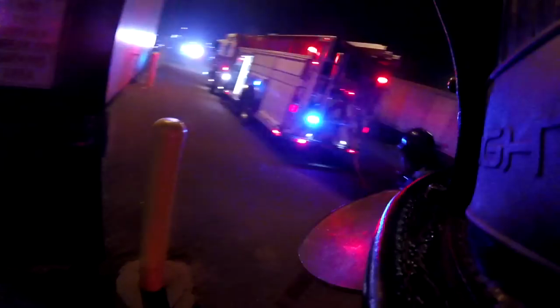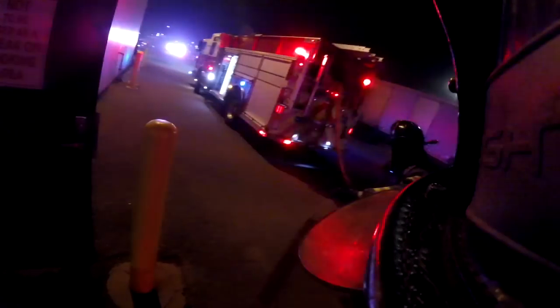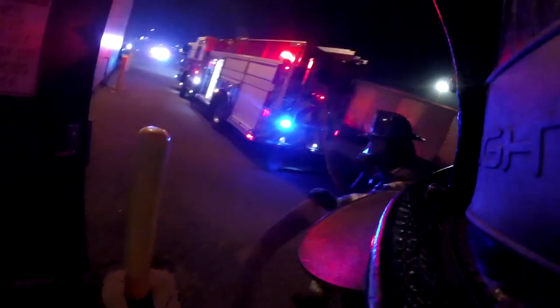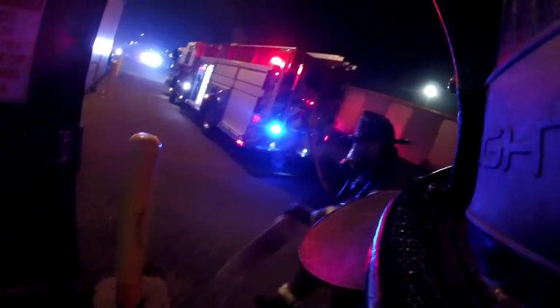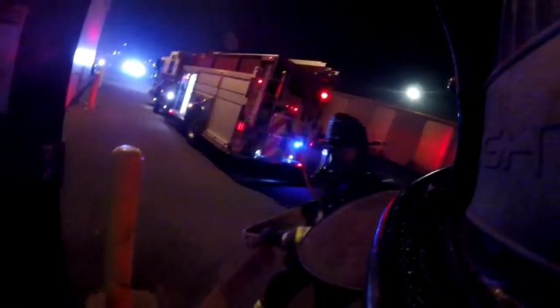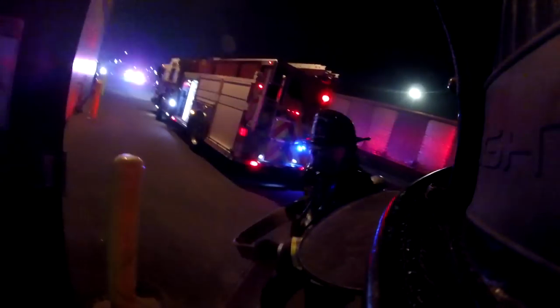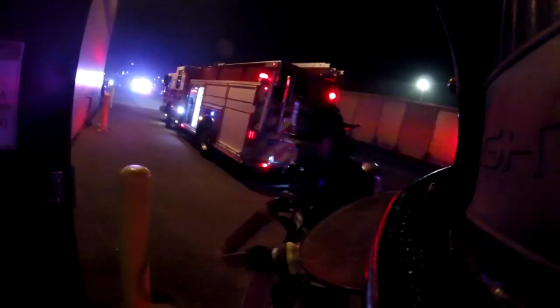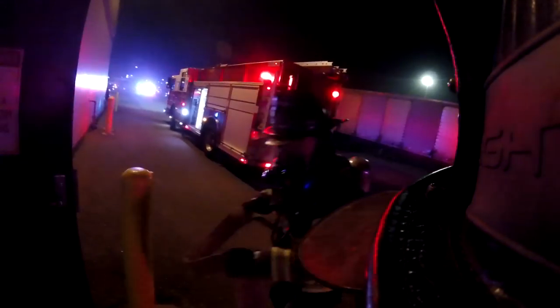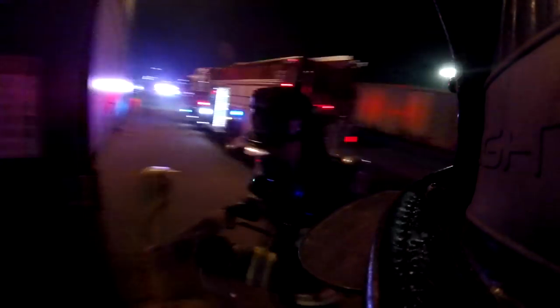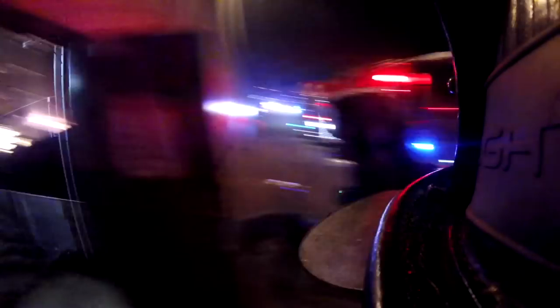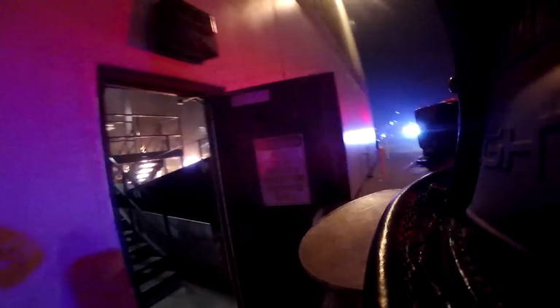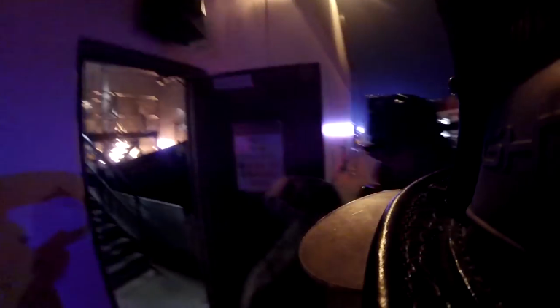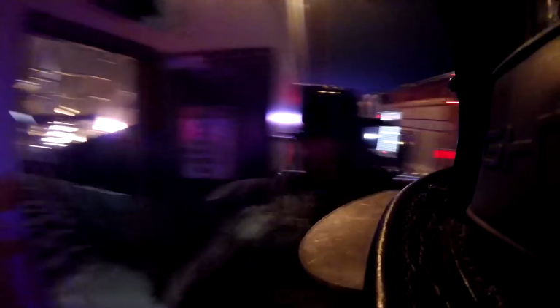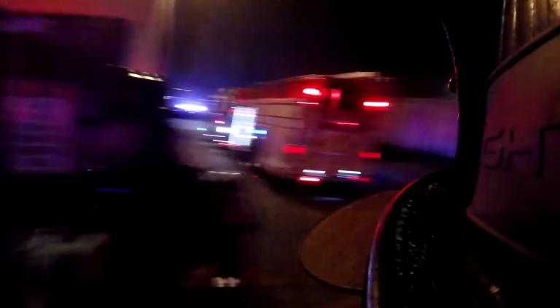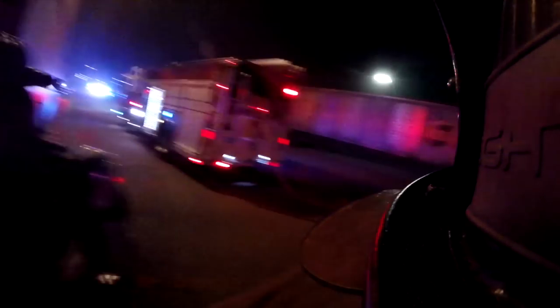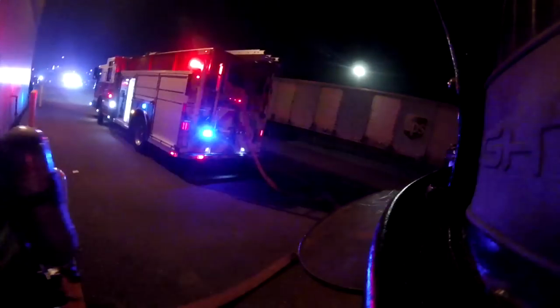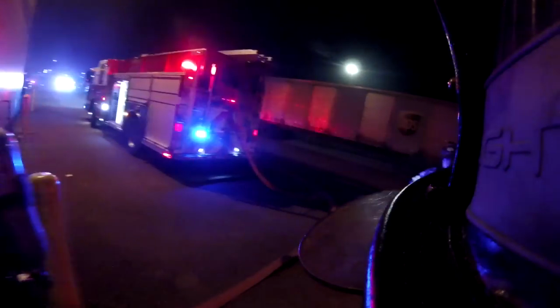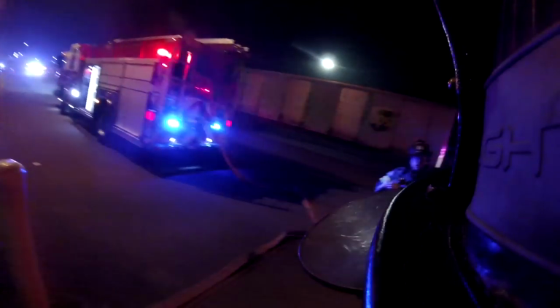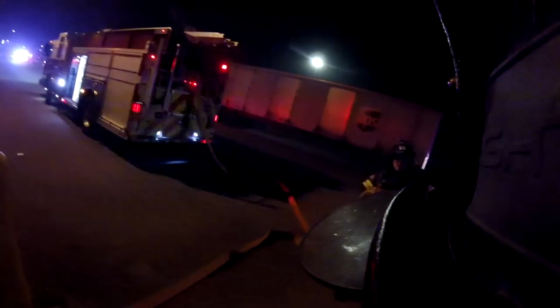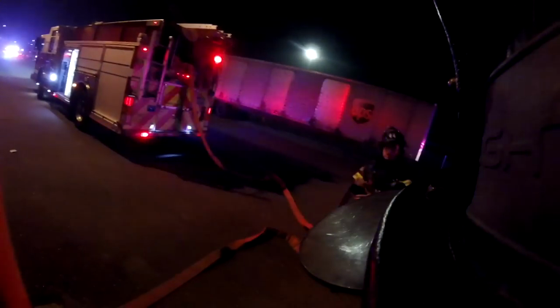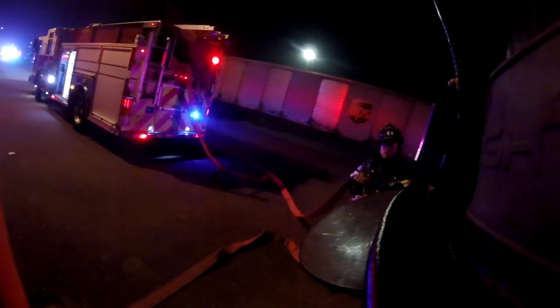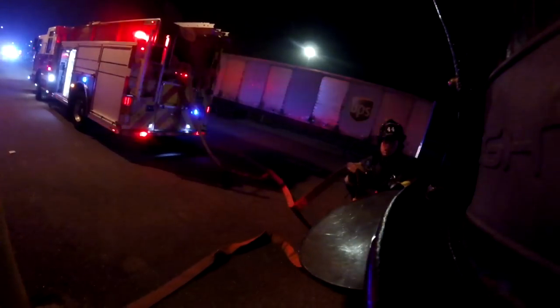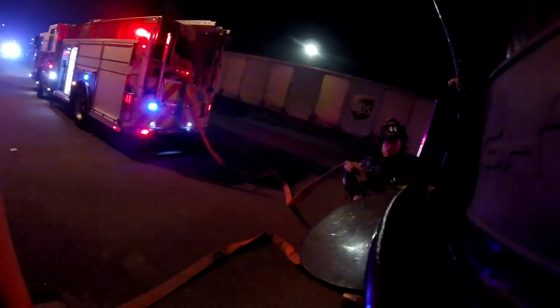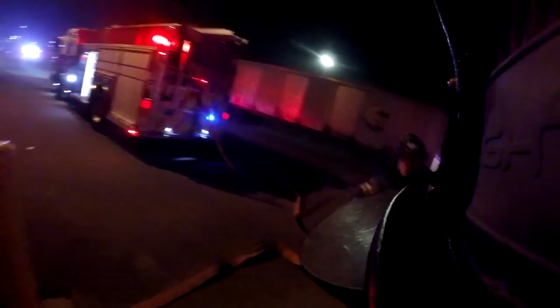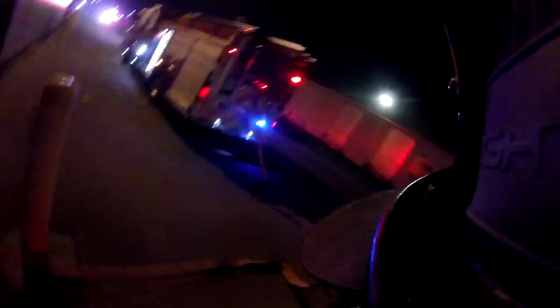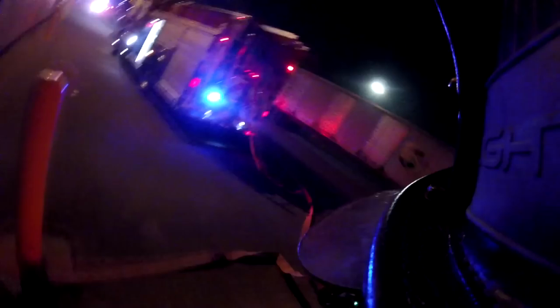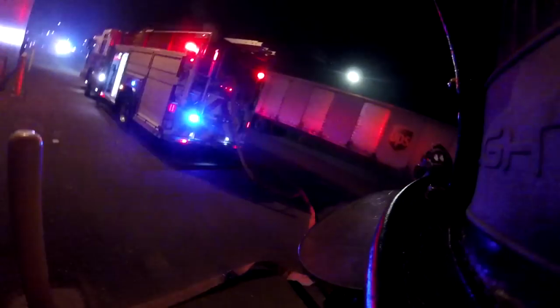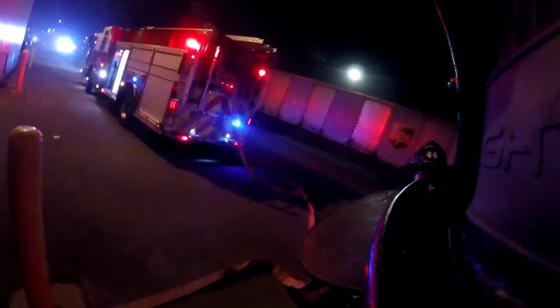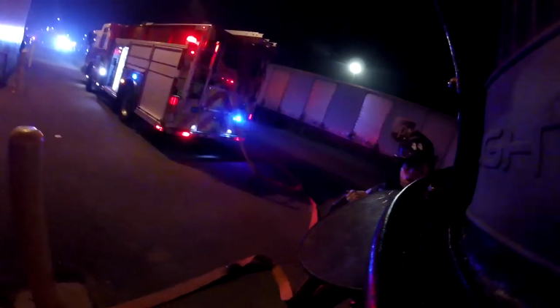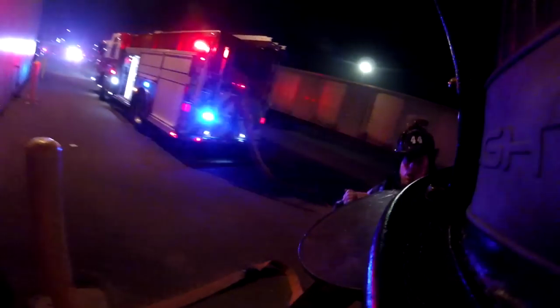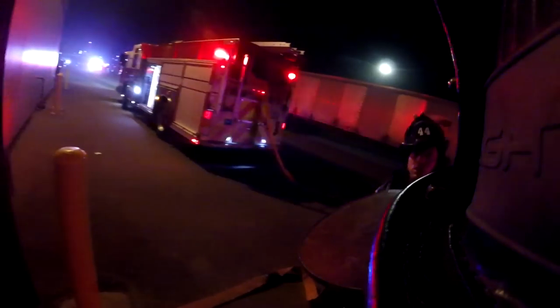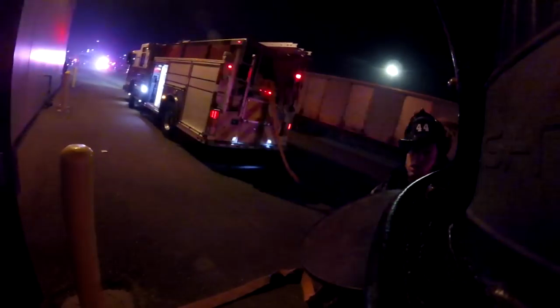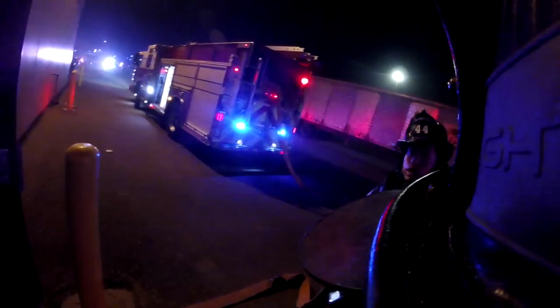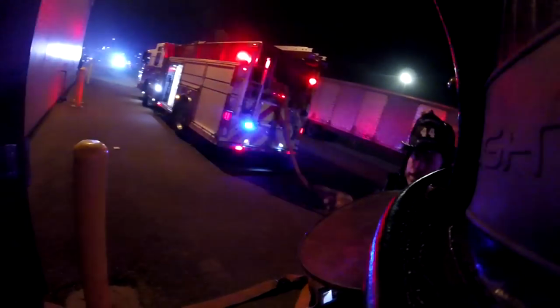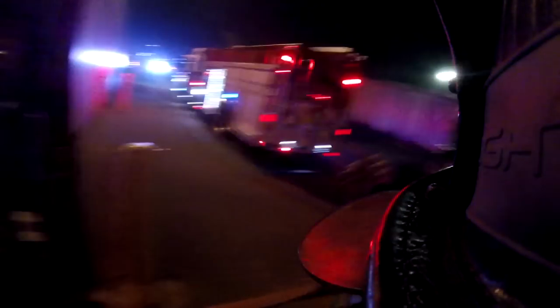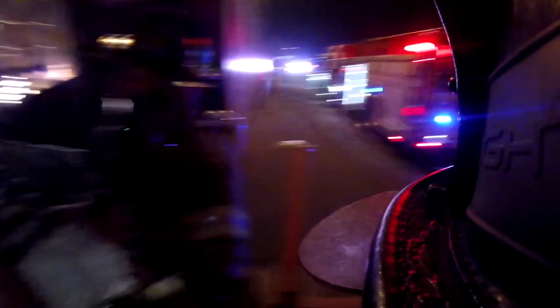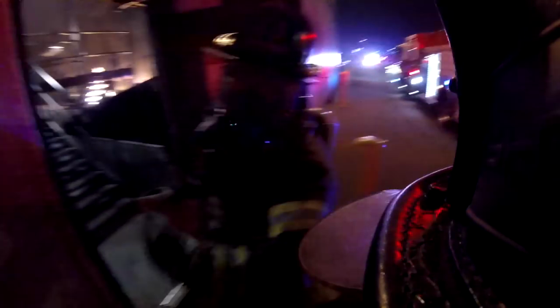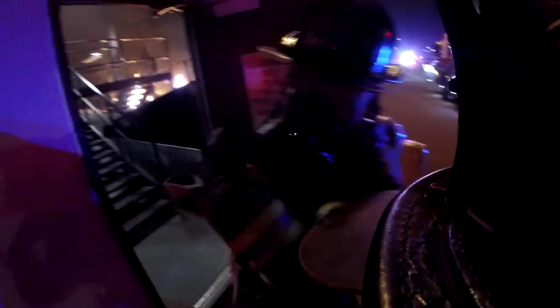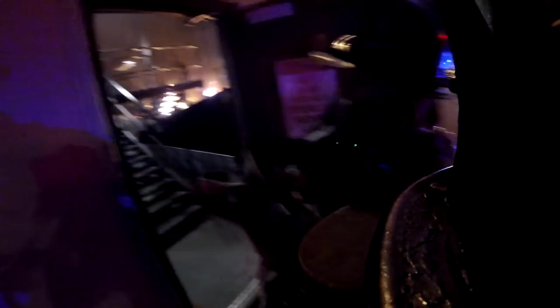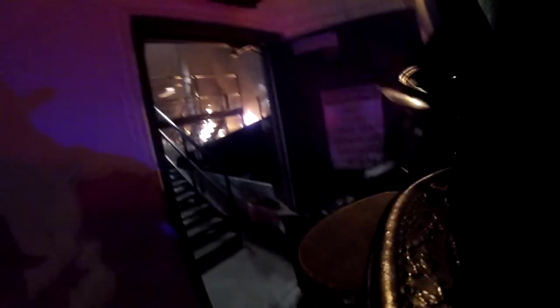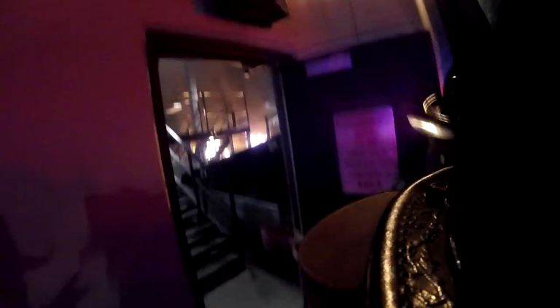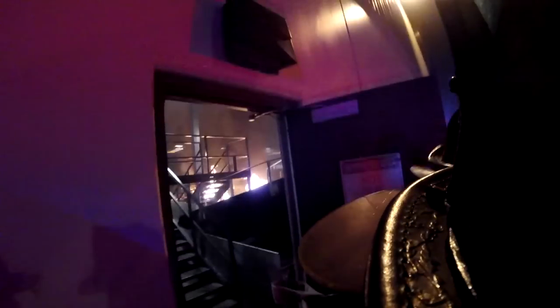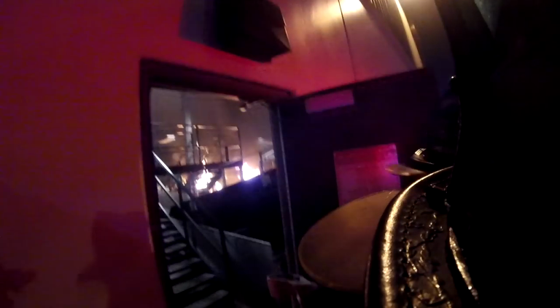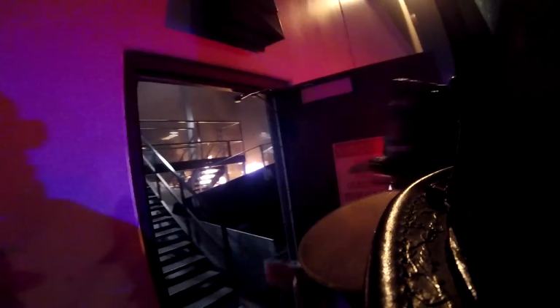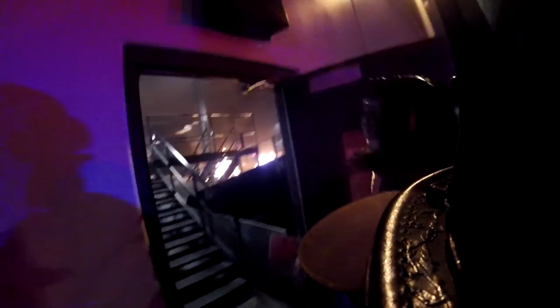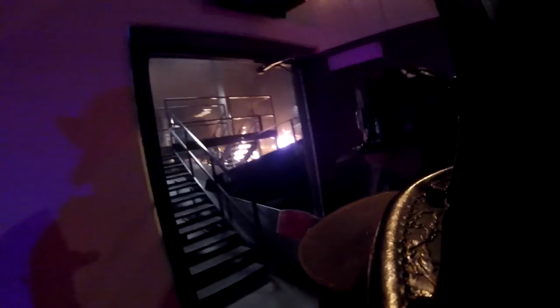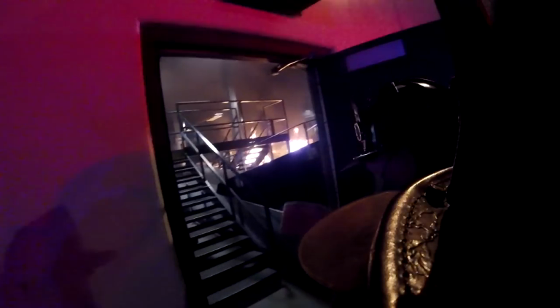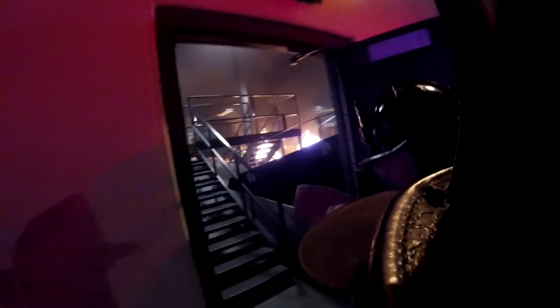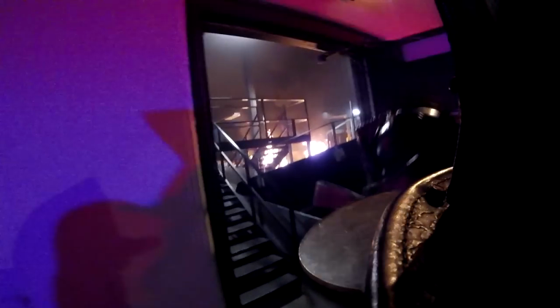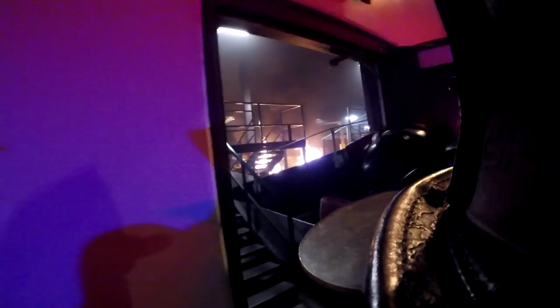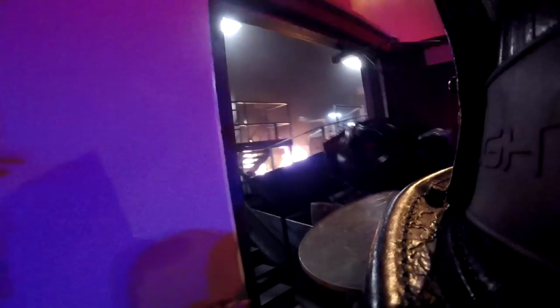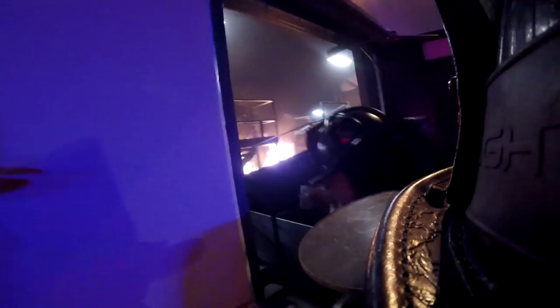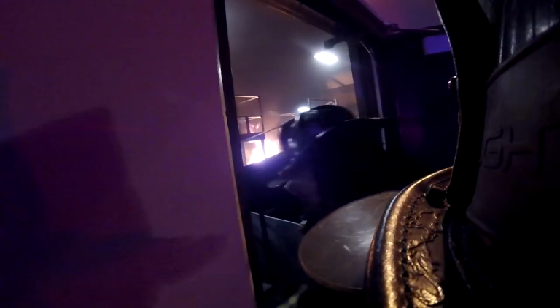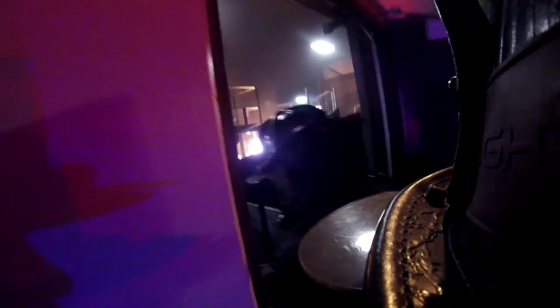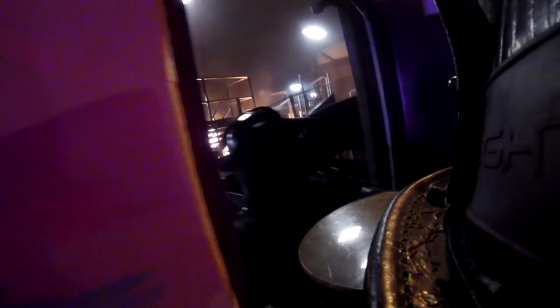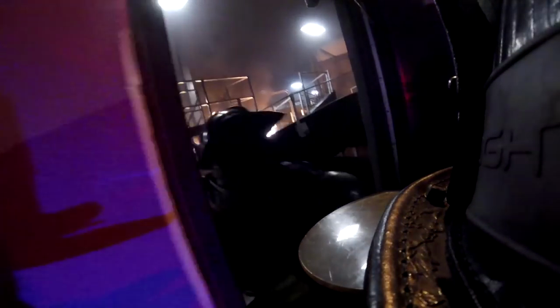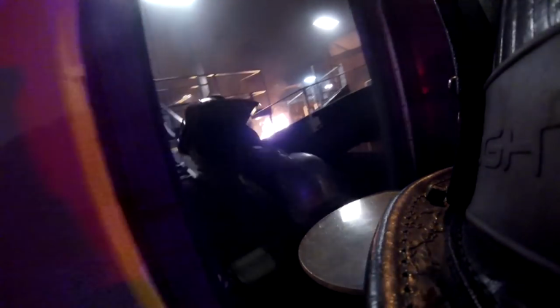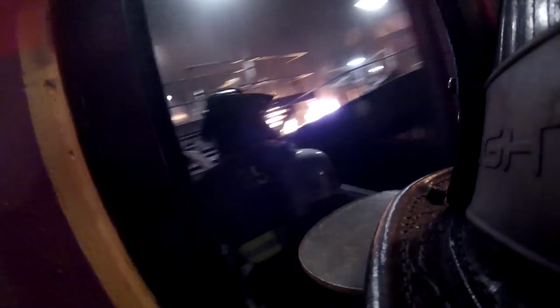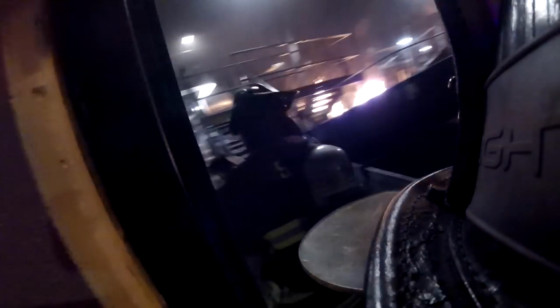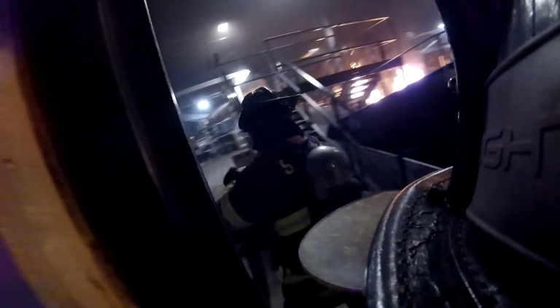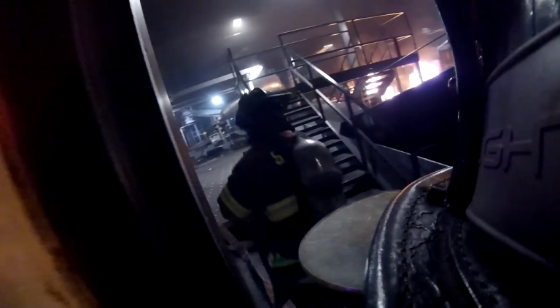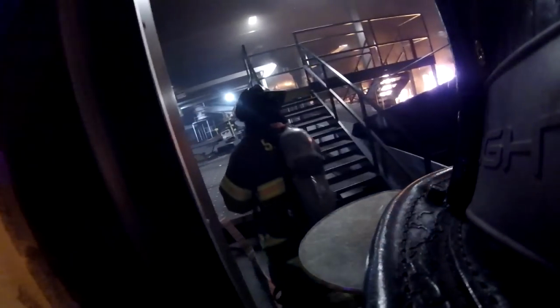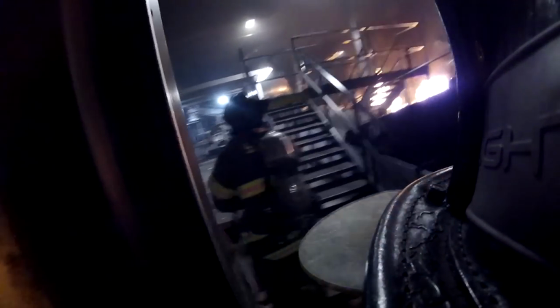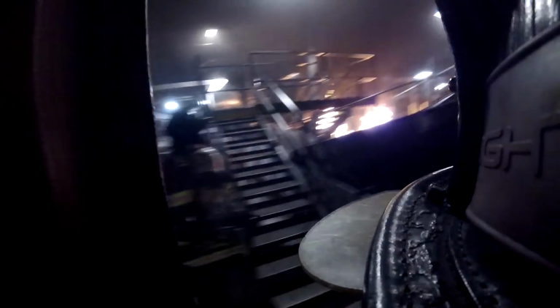Working fire conditions. We're going to stretch it at two and a half. I'm in command. We're in the offensive strategy. Strike a second alarm.